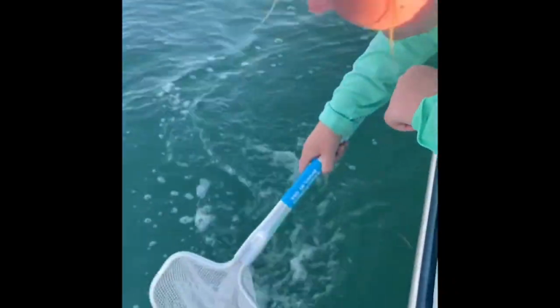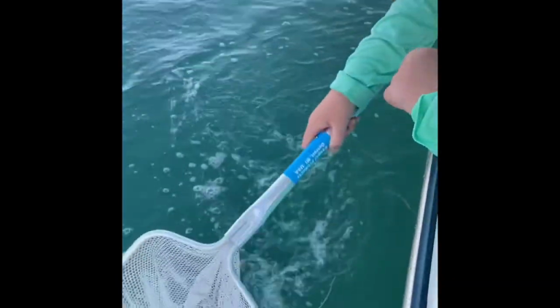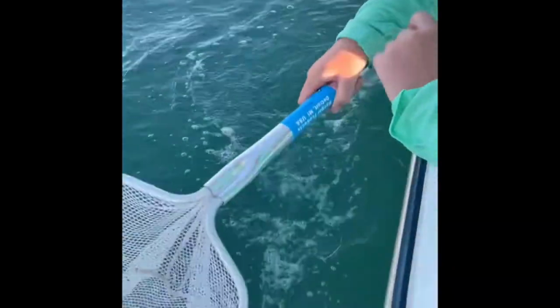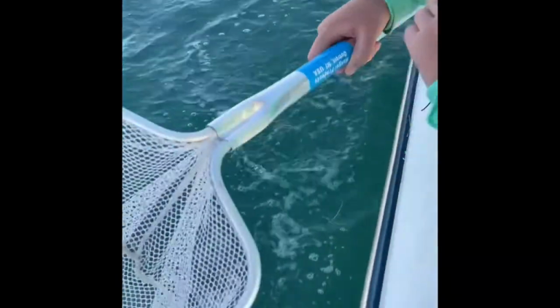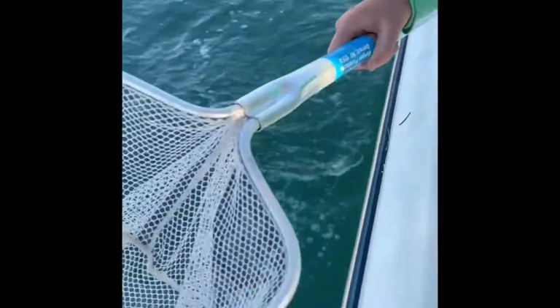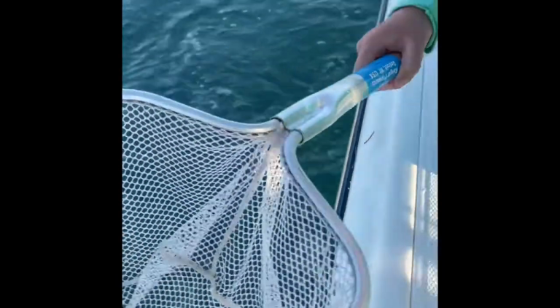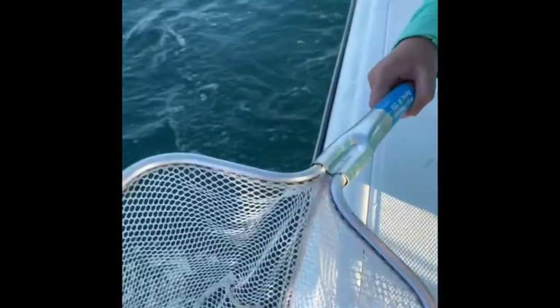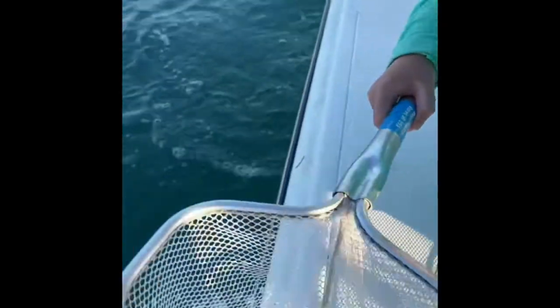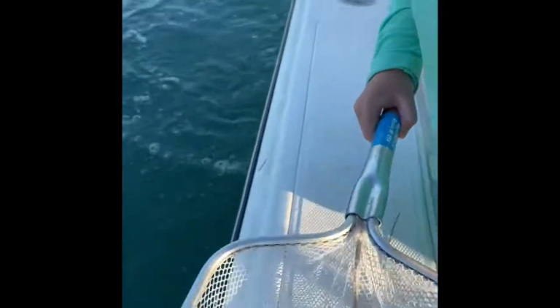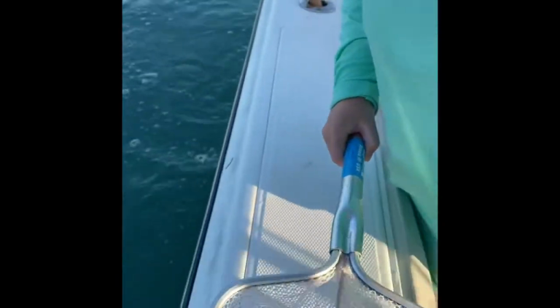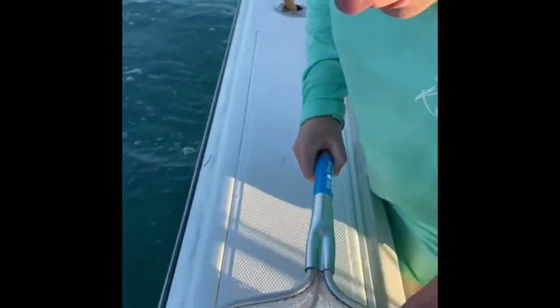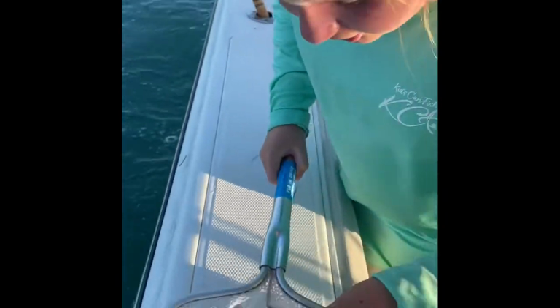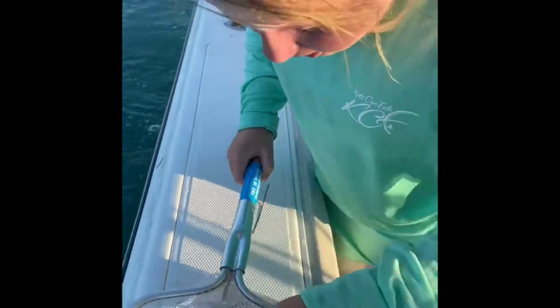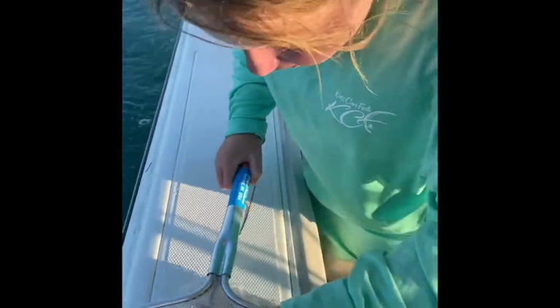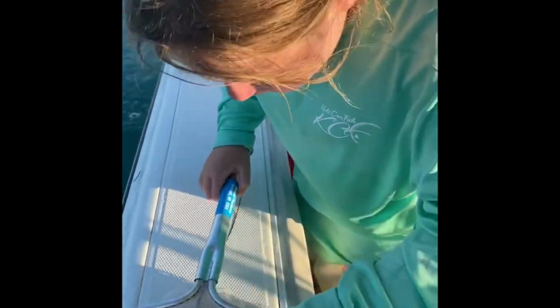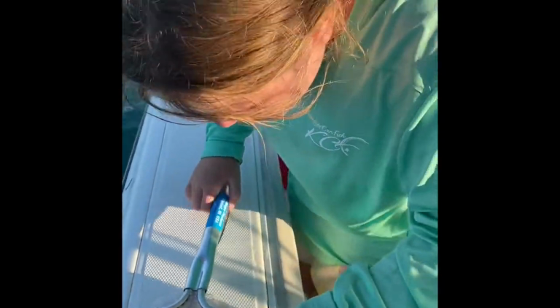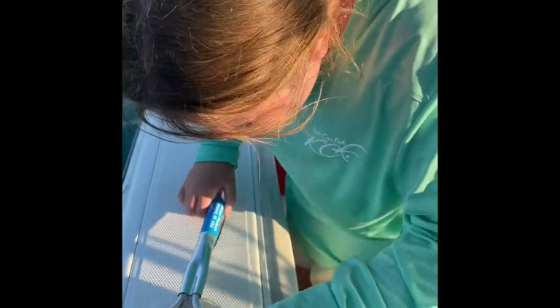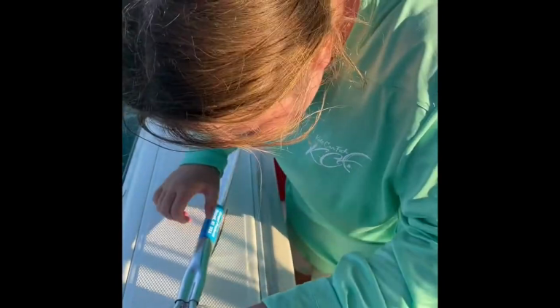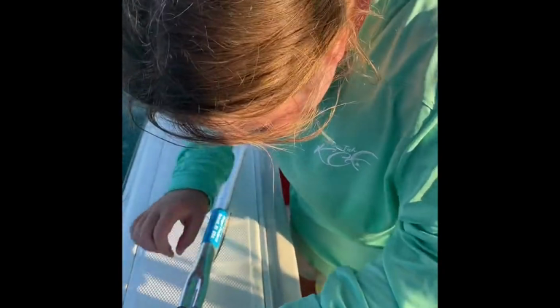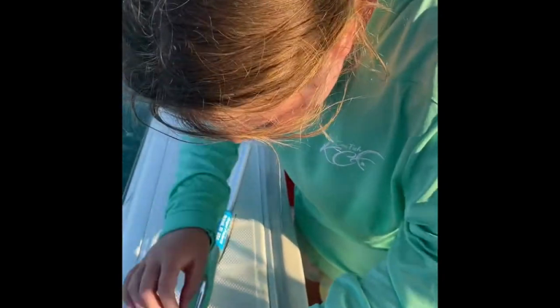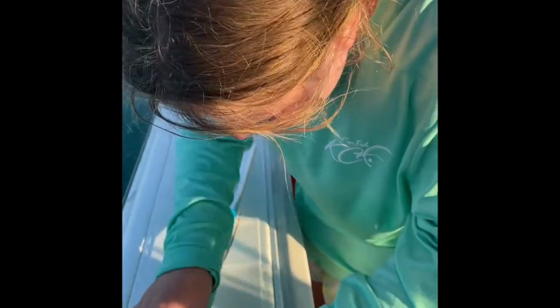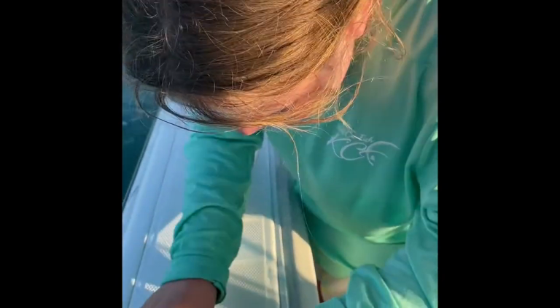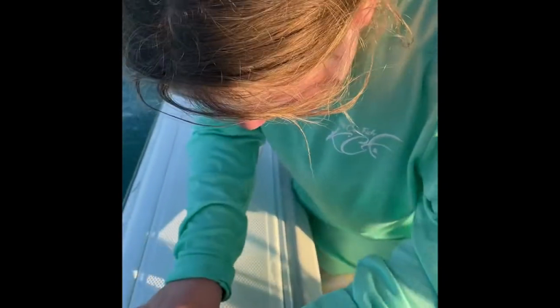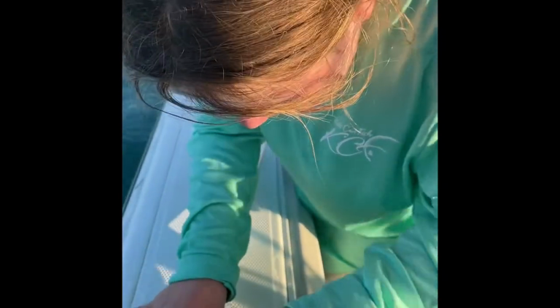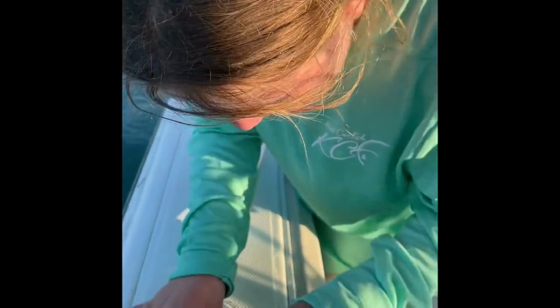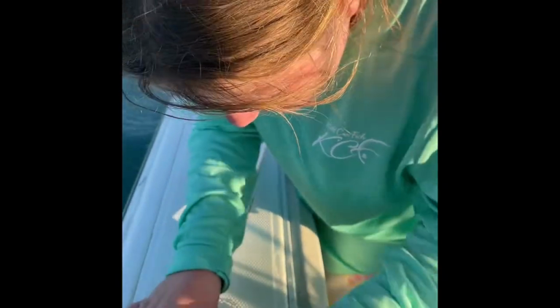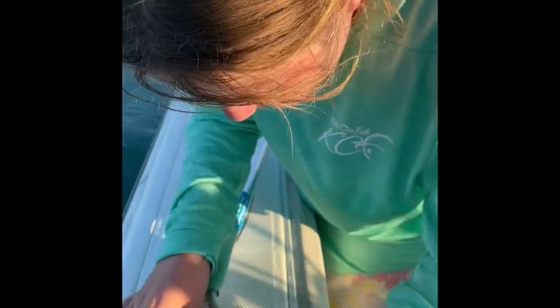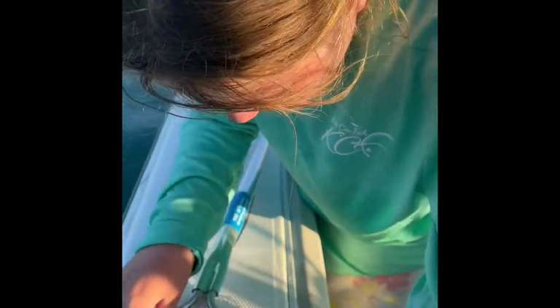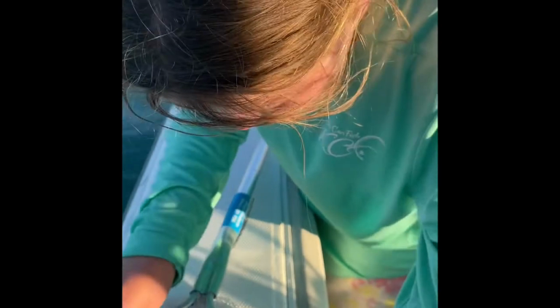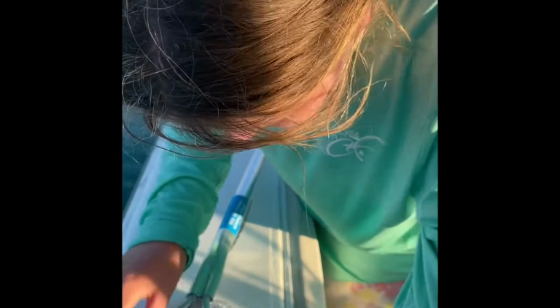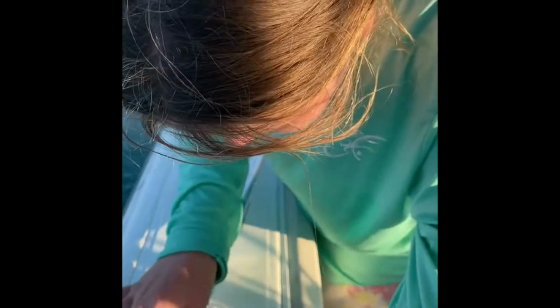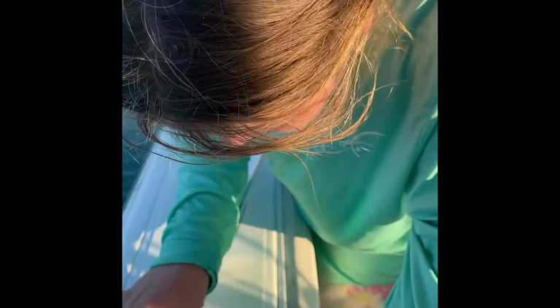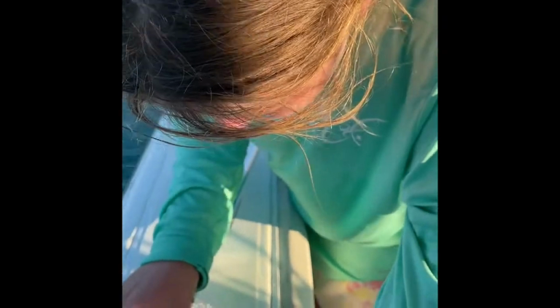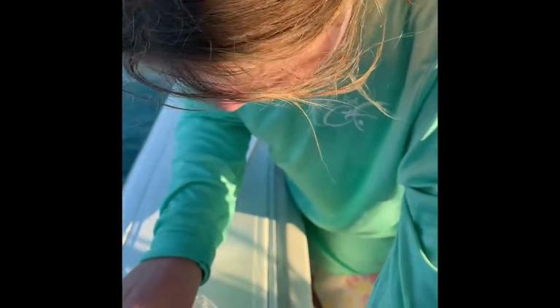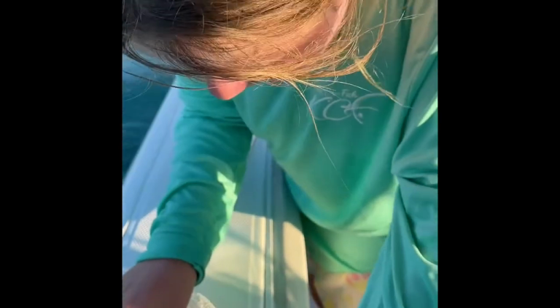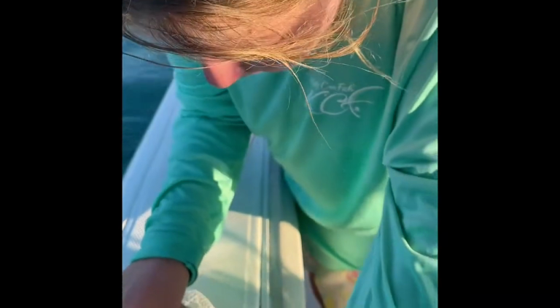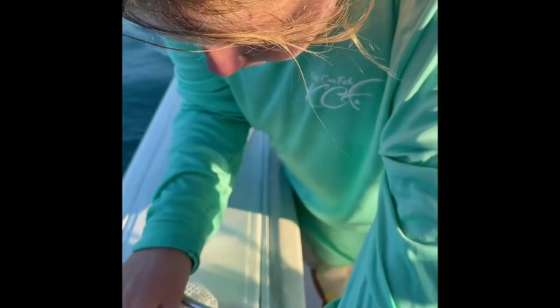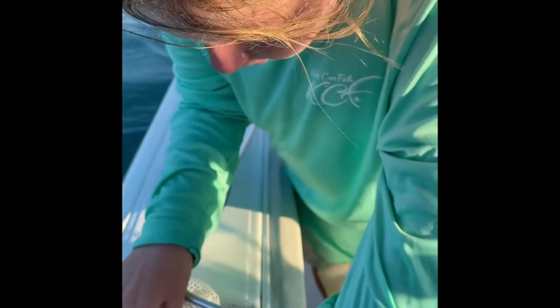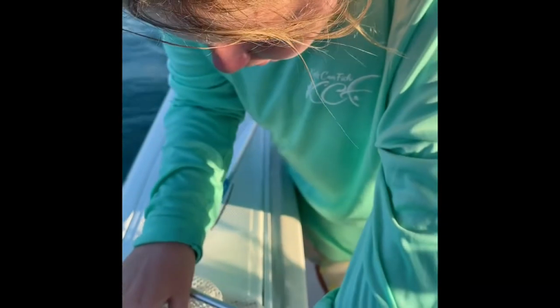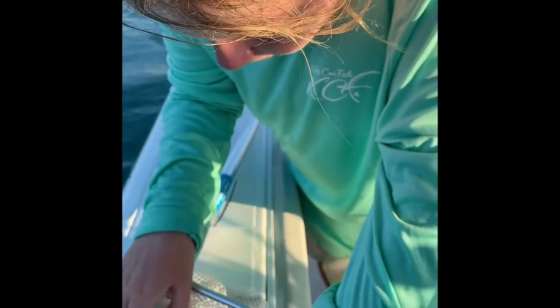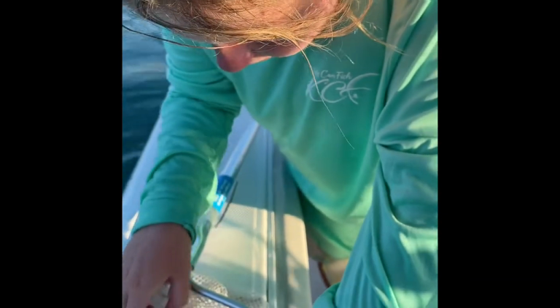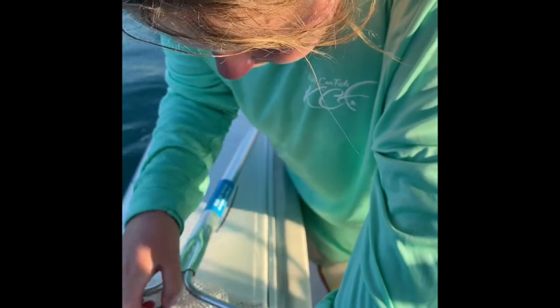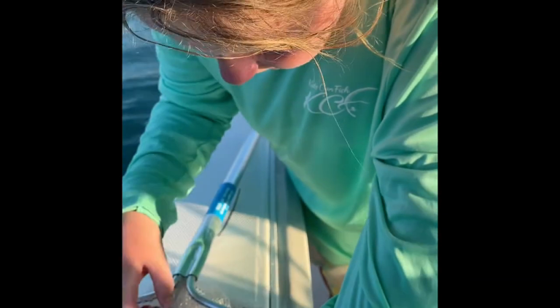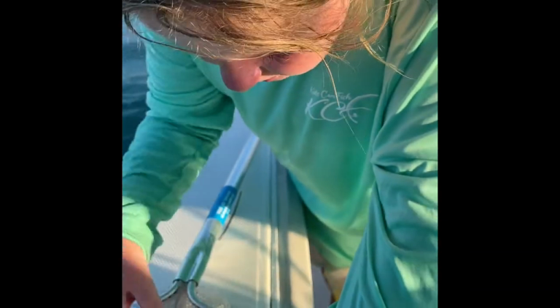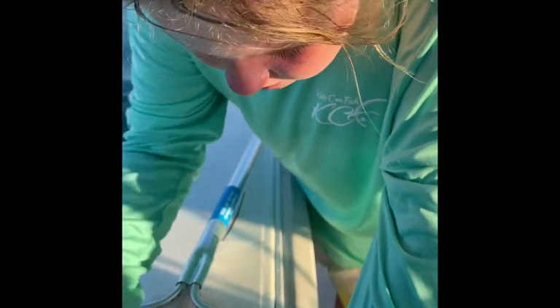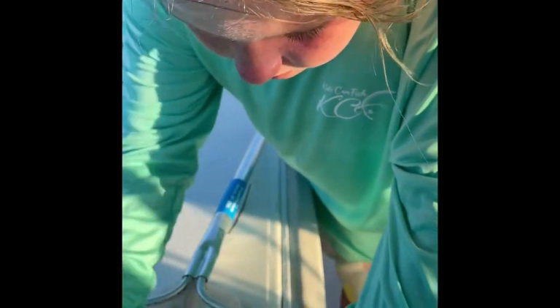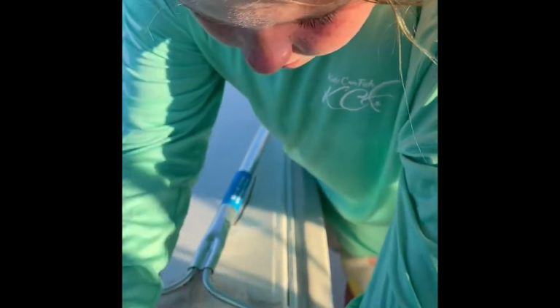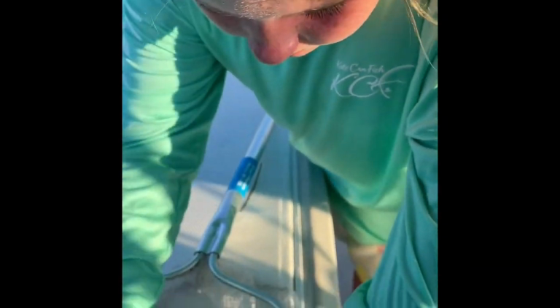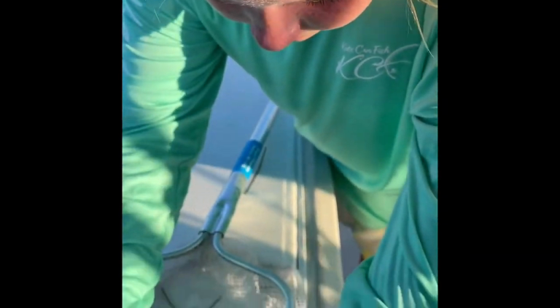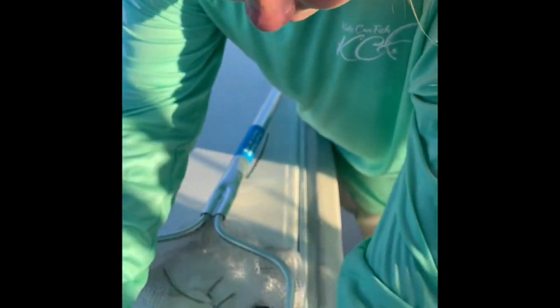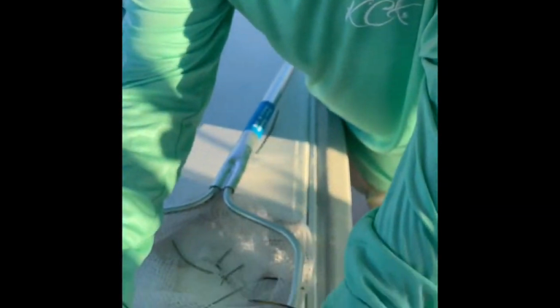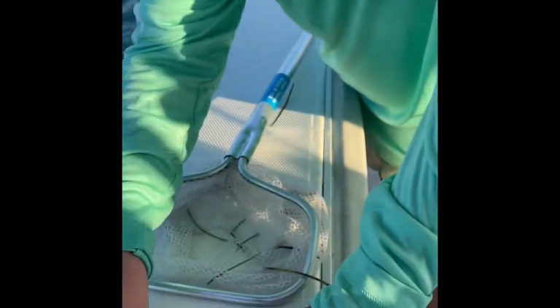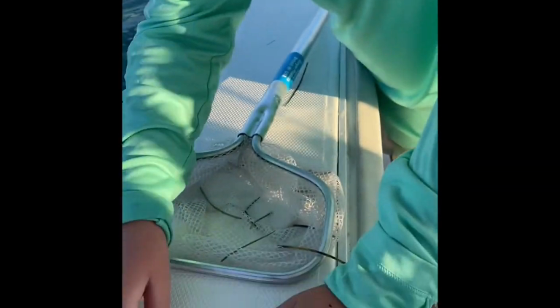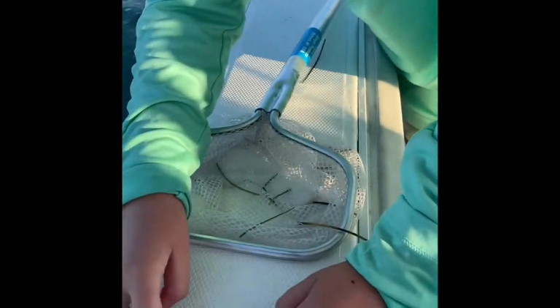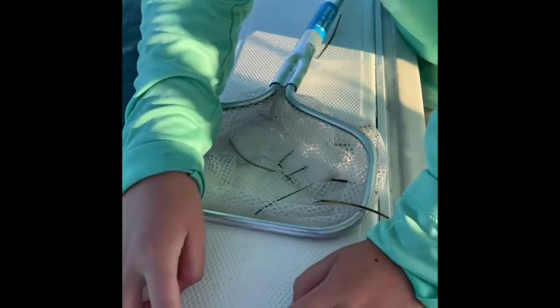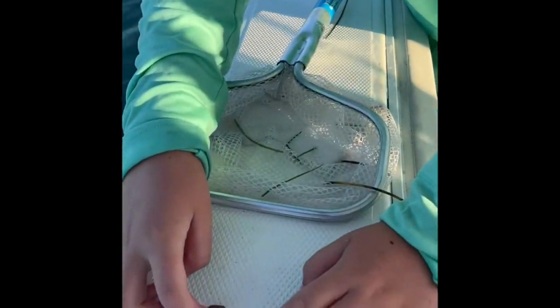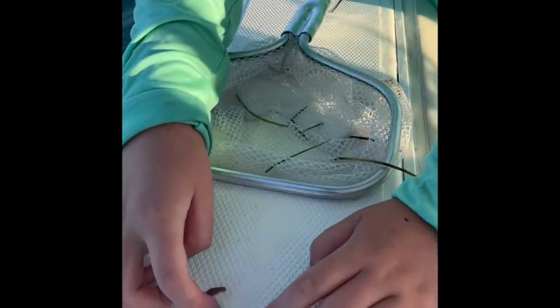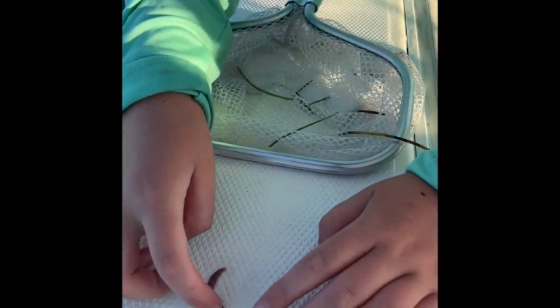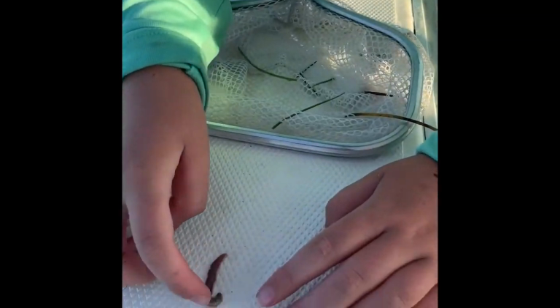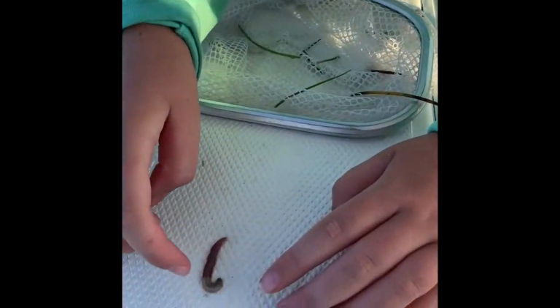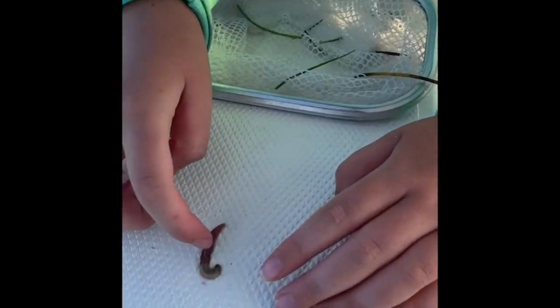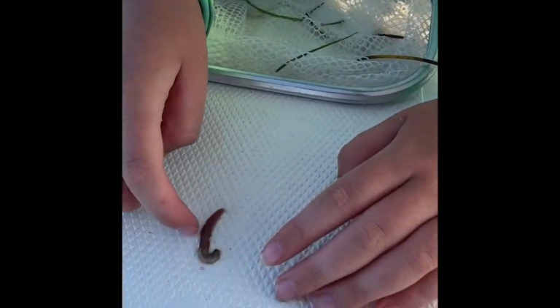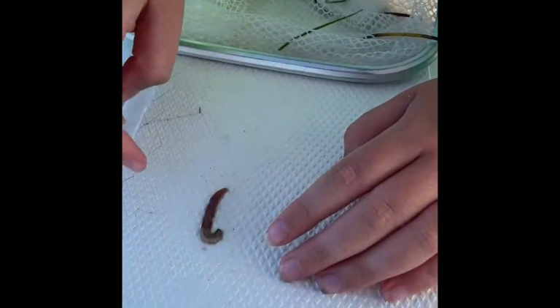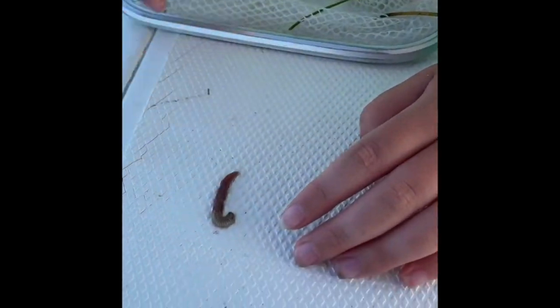So I just caught a really little one, but it'll work. There's that weird little guy.